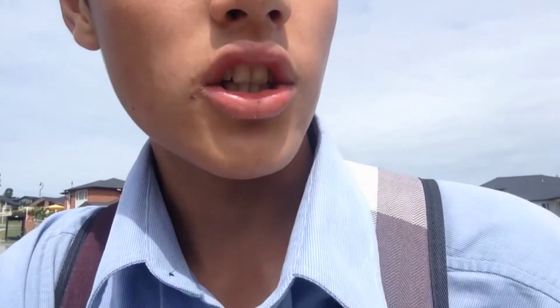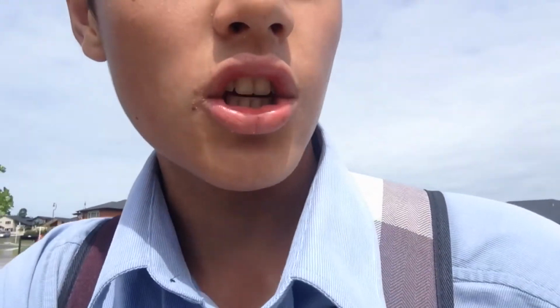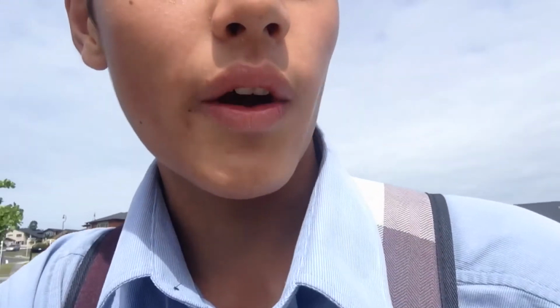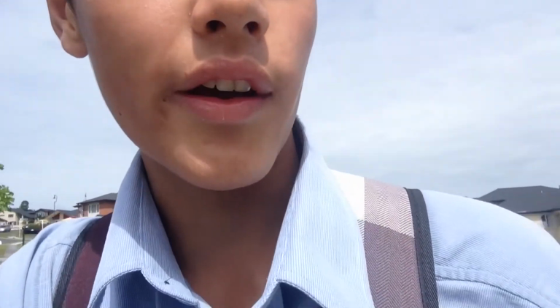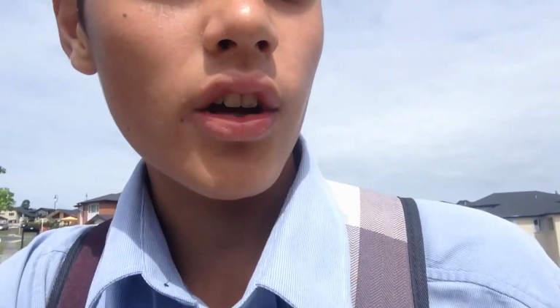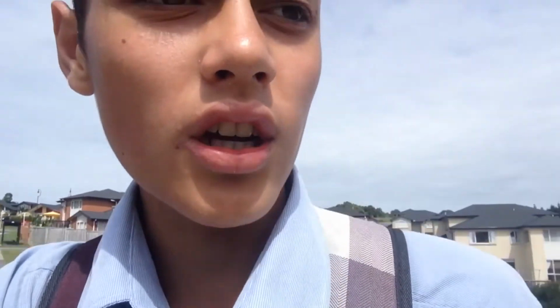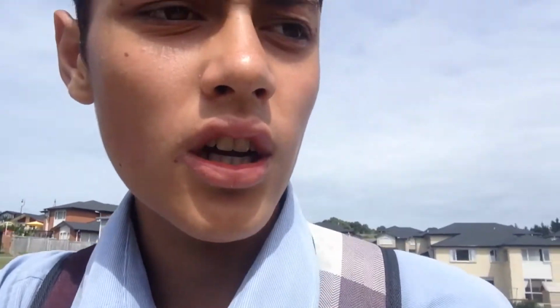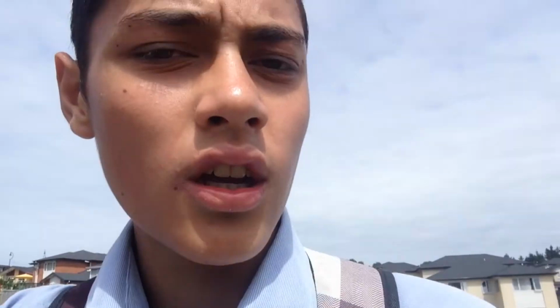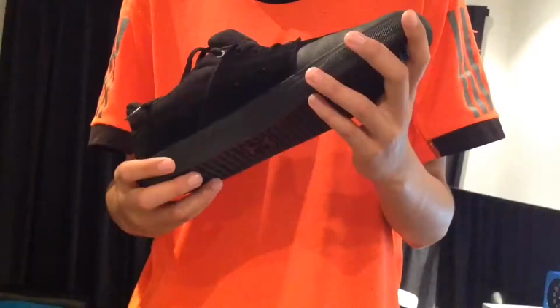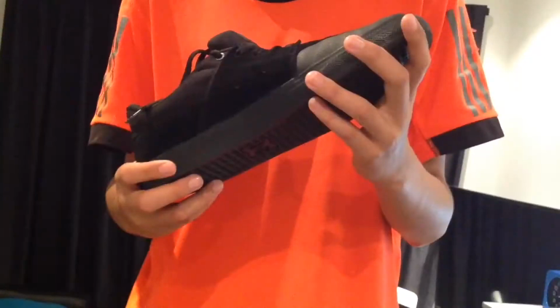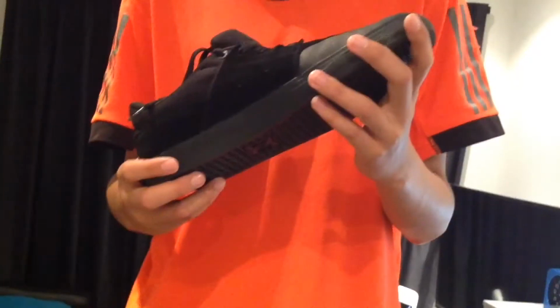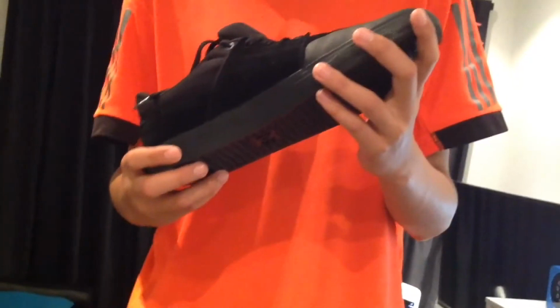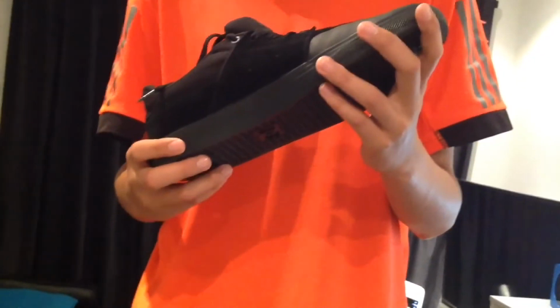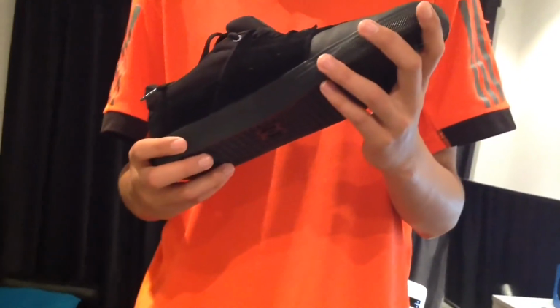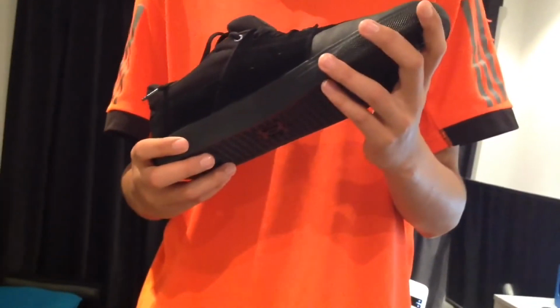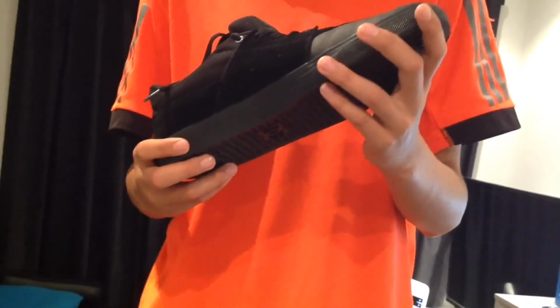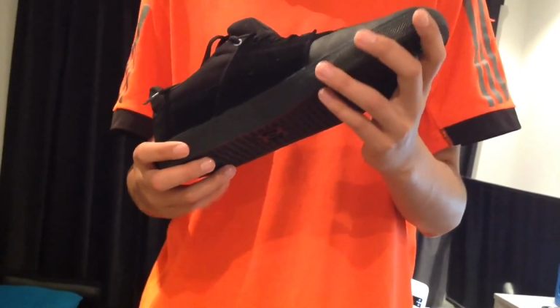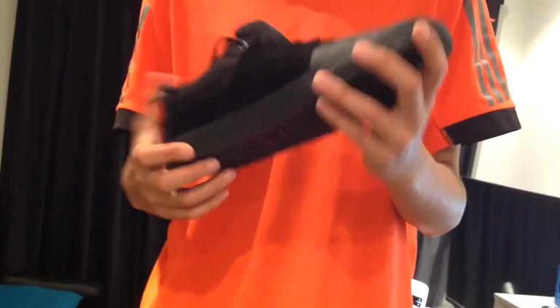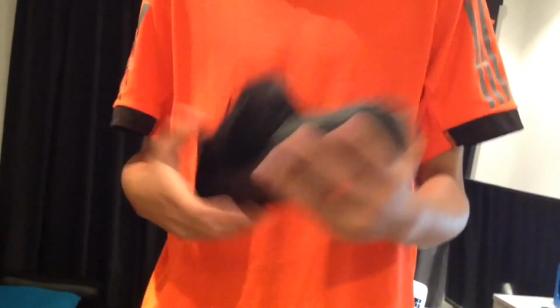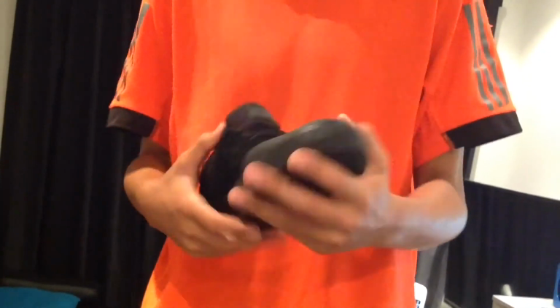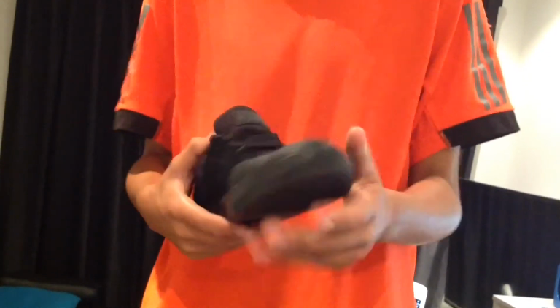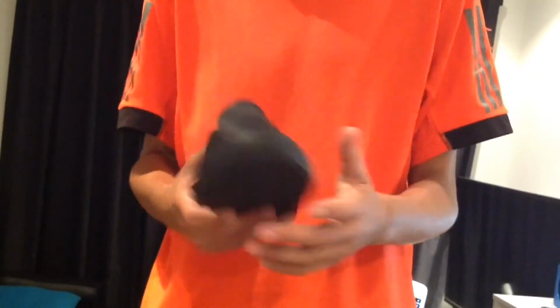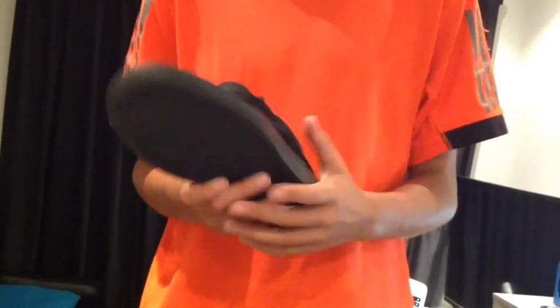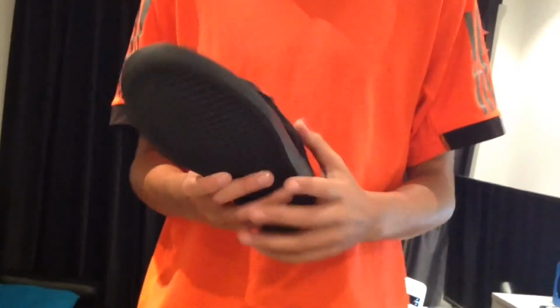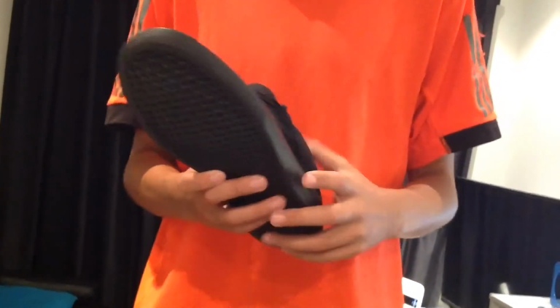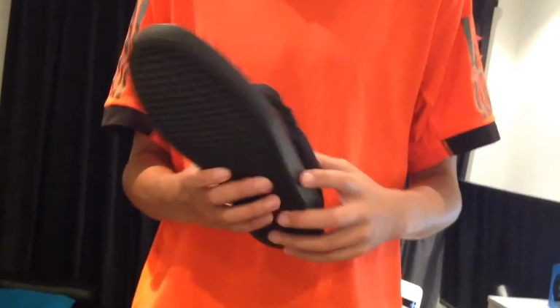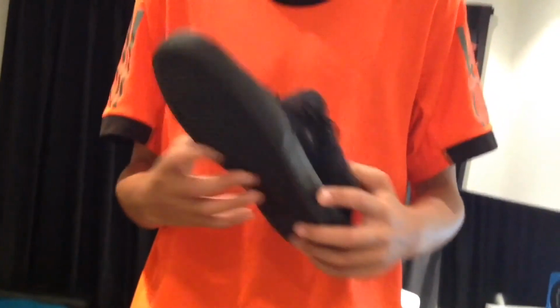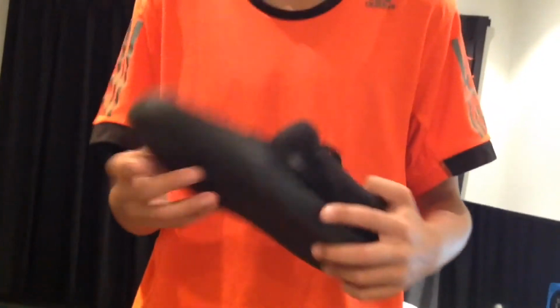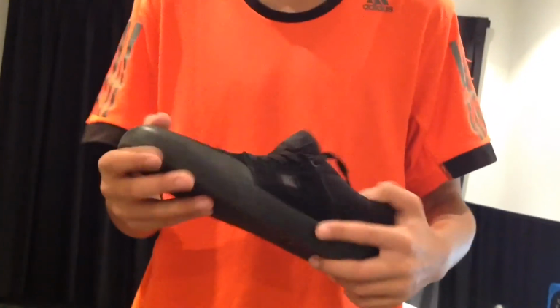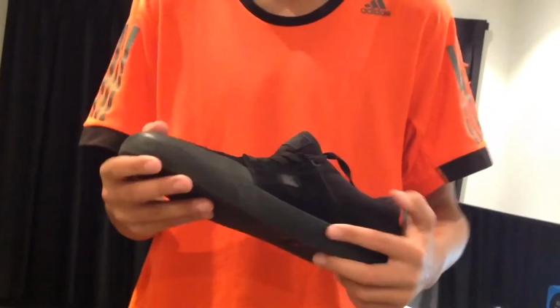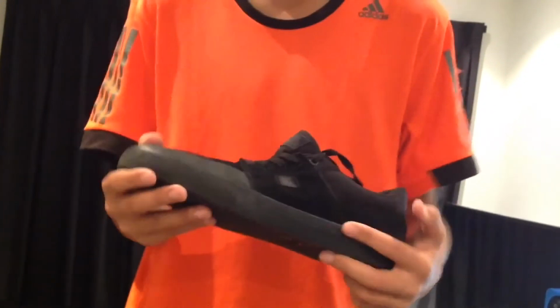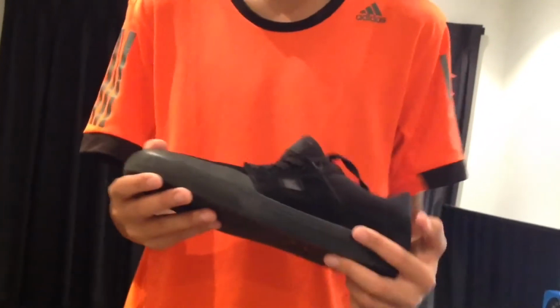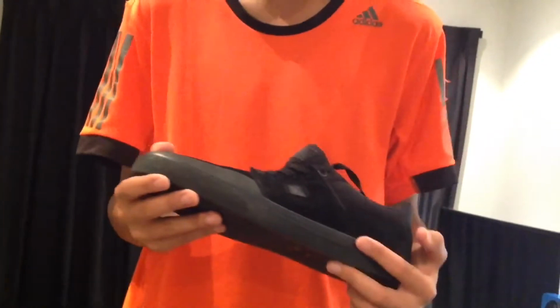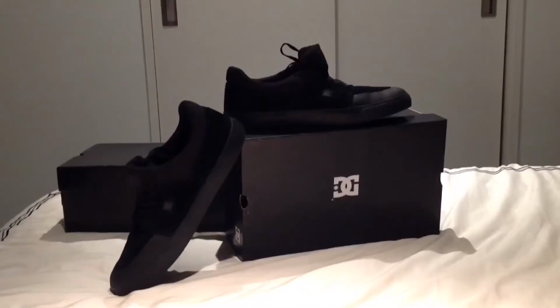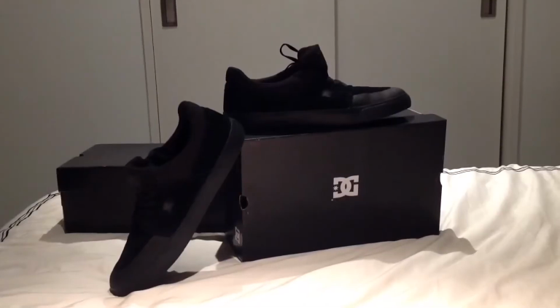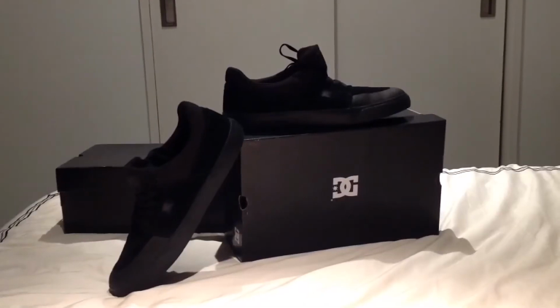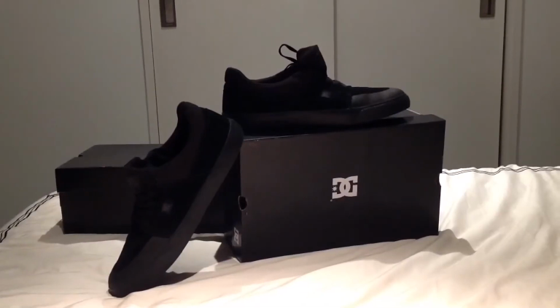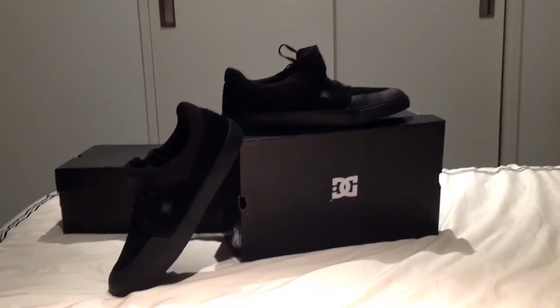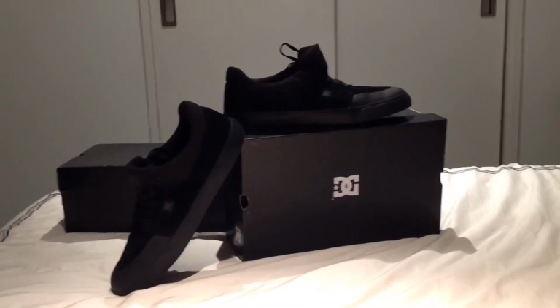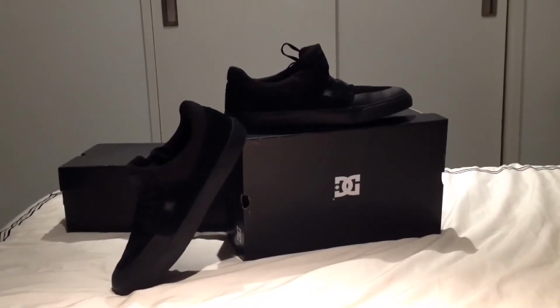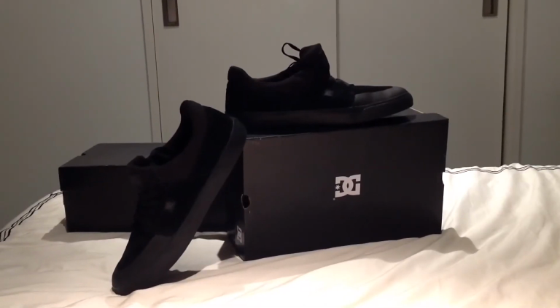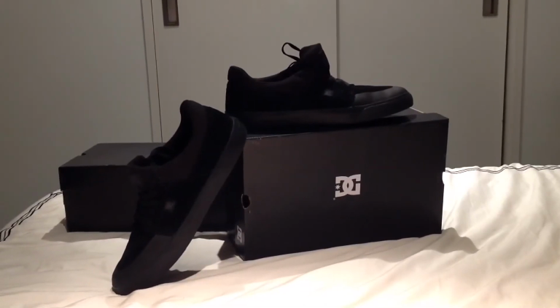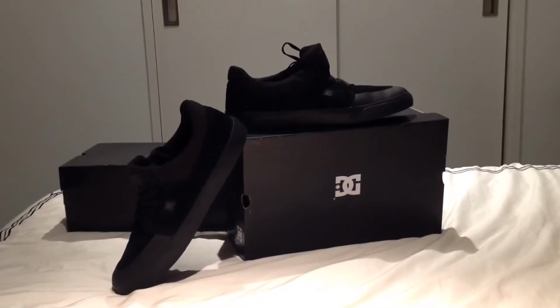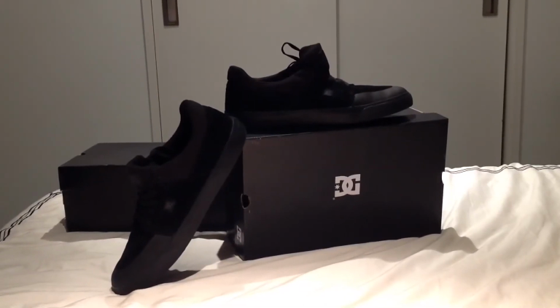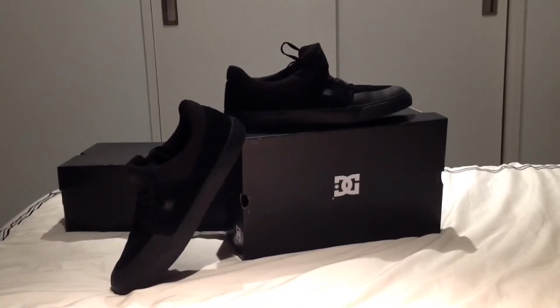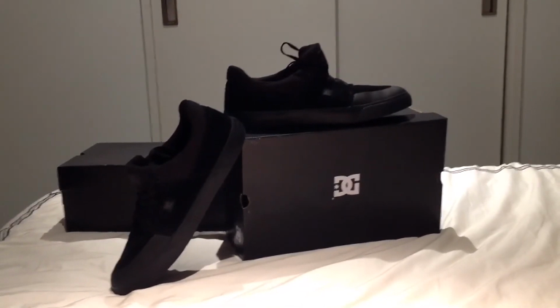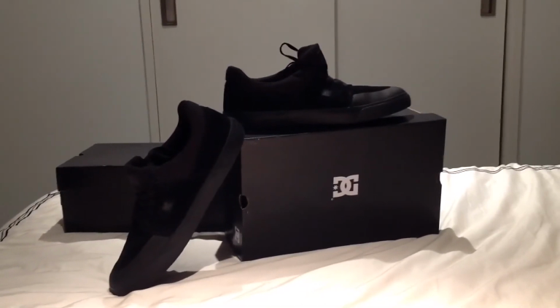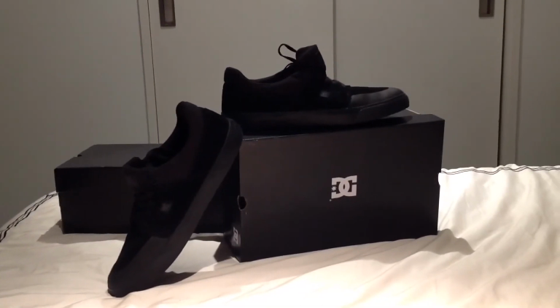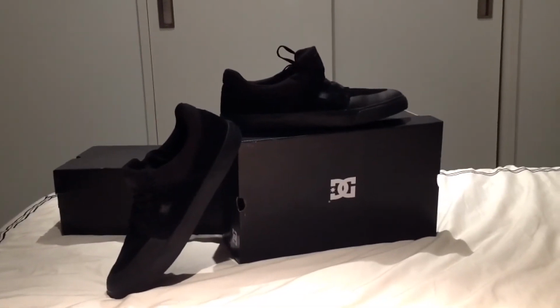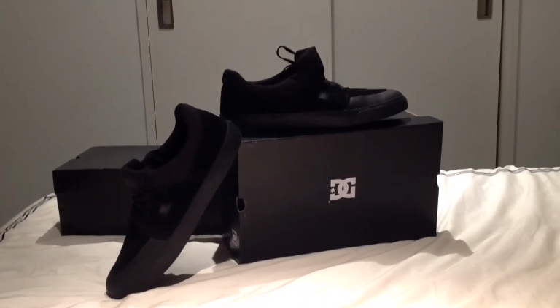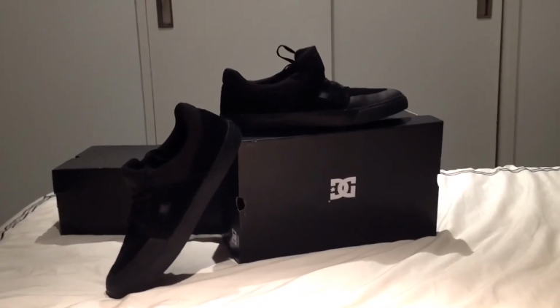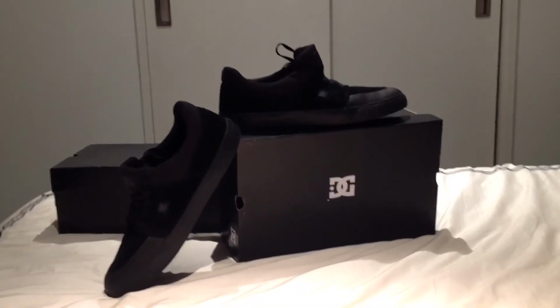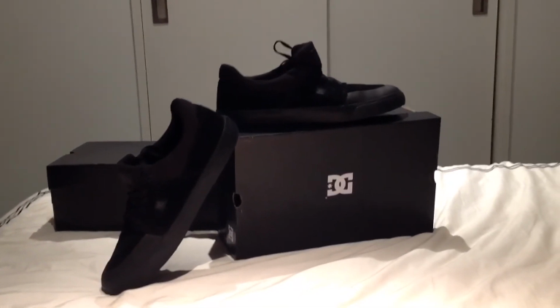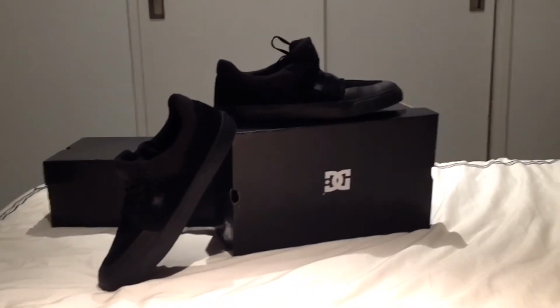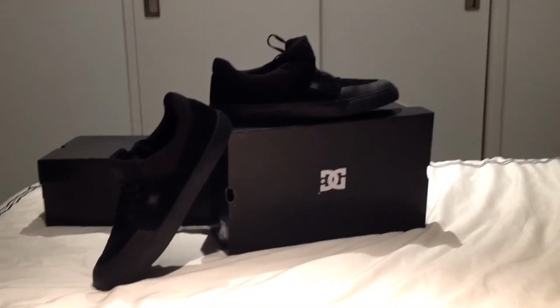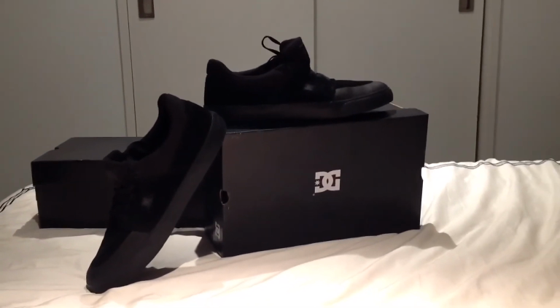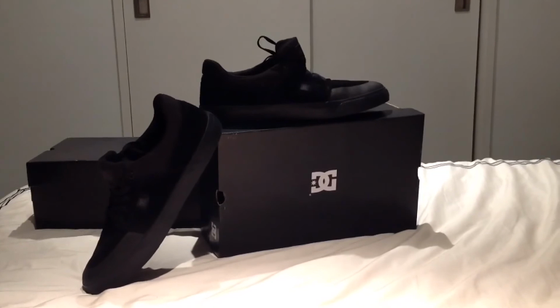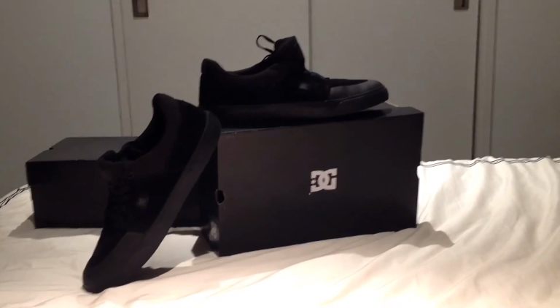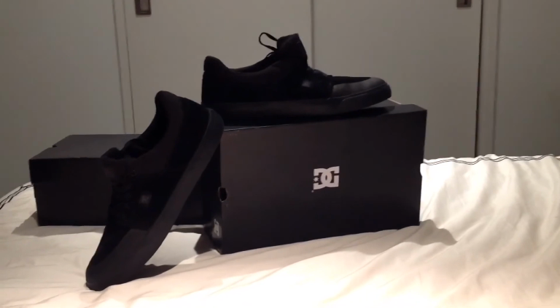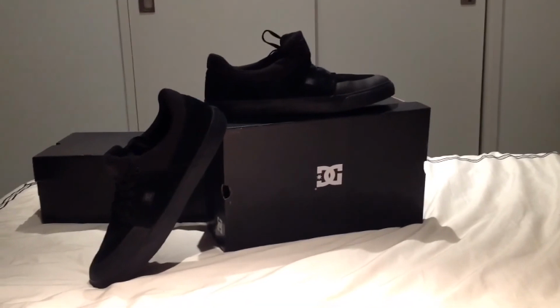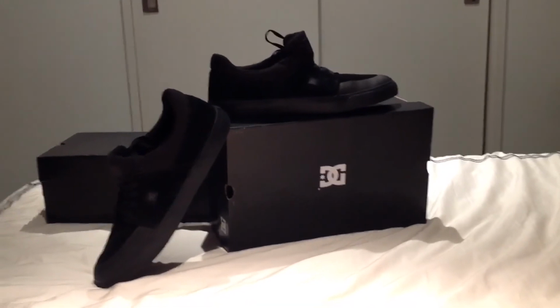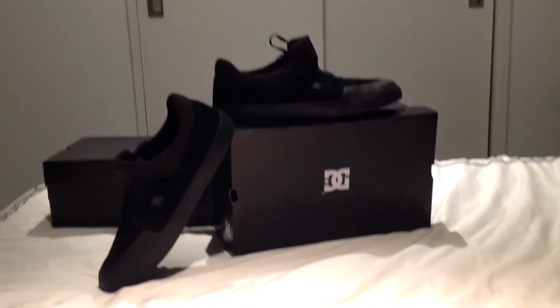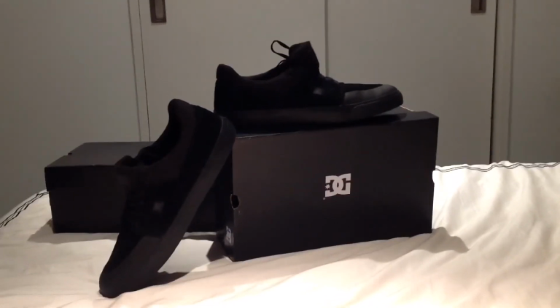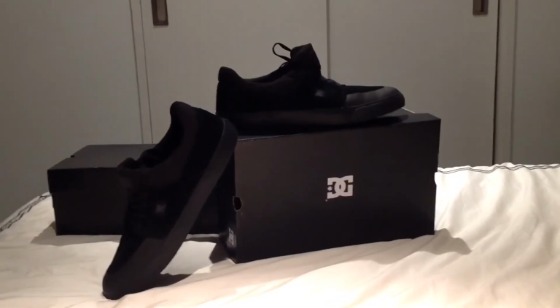They're actually quite good. Overall so far, I think it's a very good shoe. This is what they look like from a different angle.